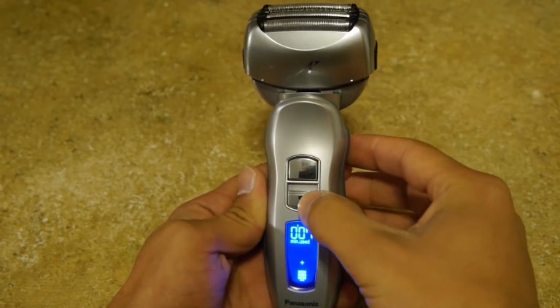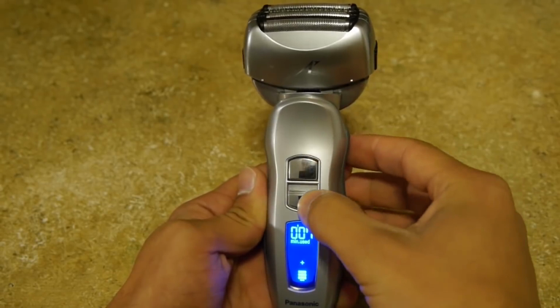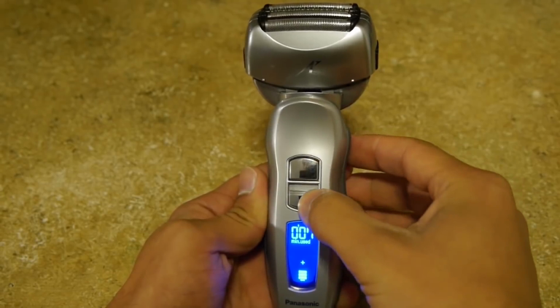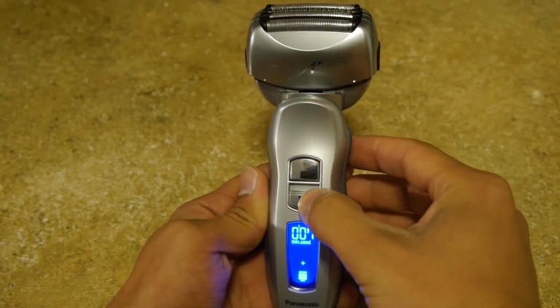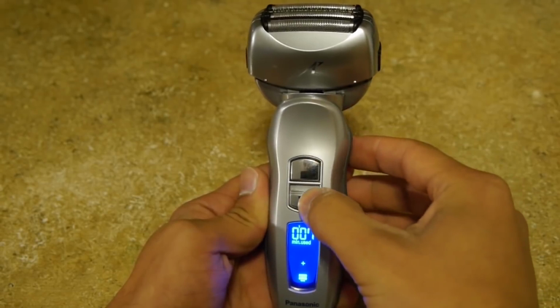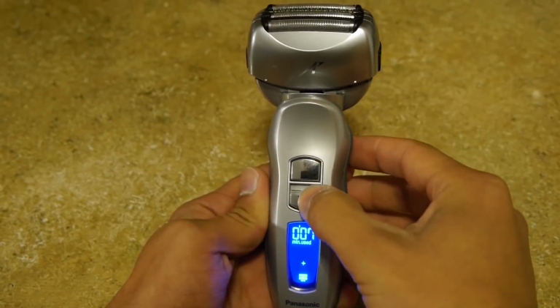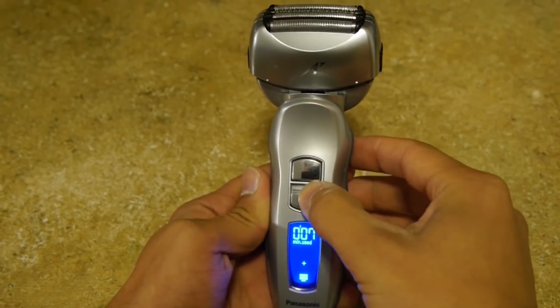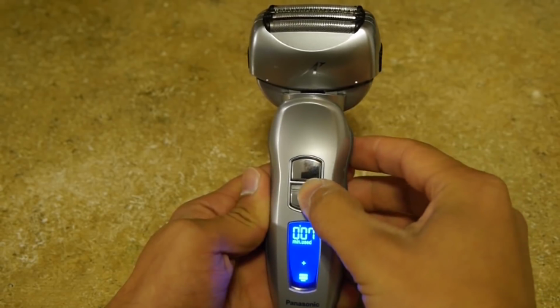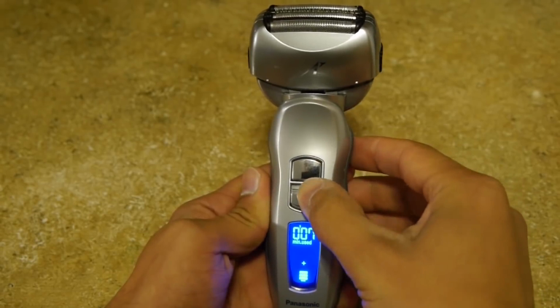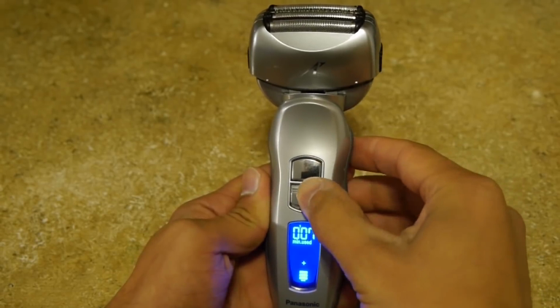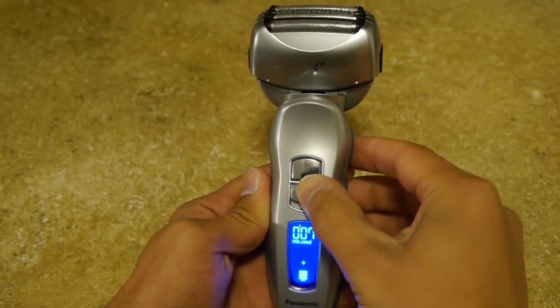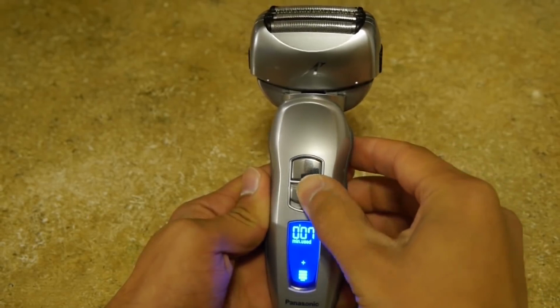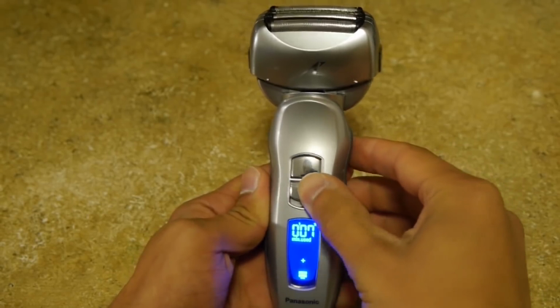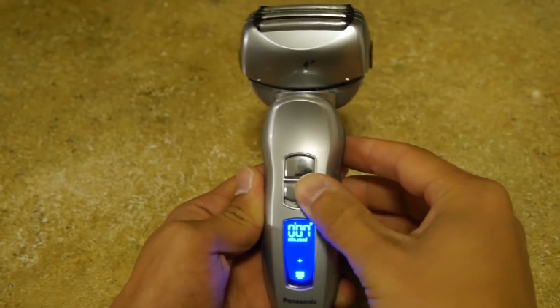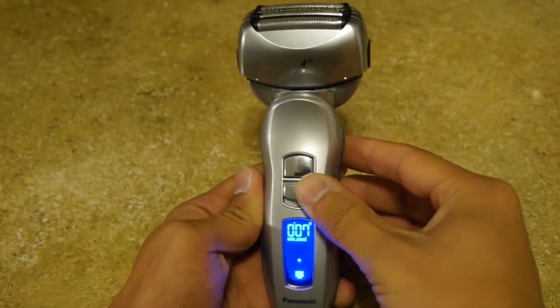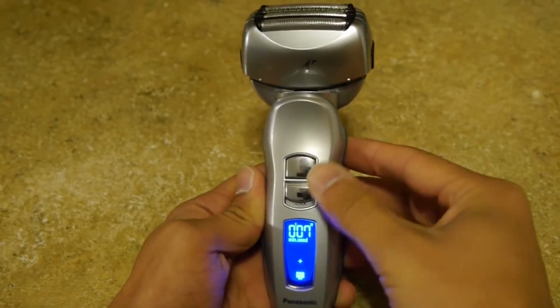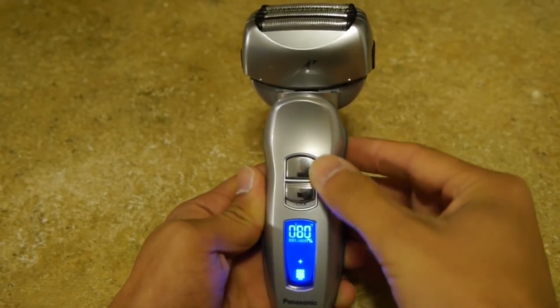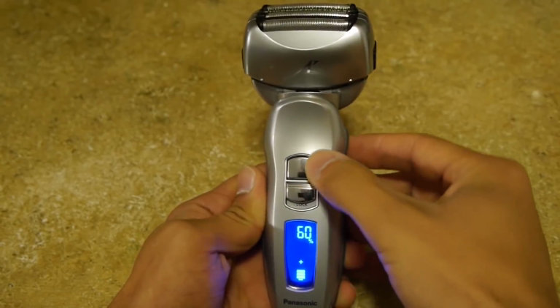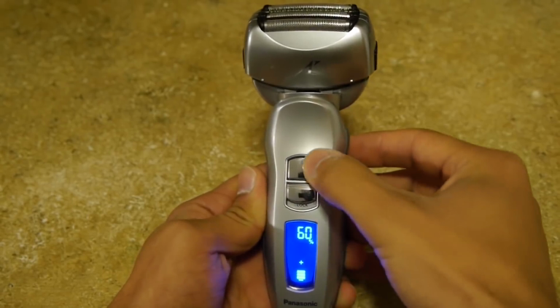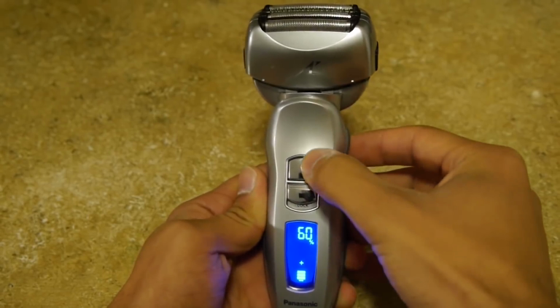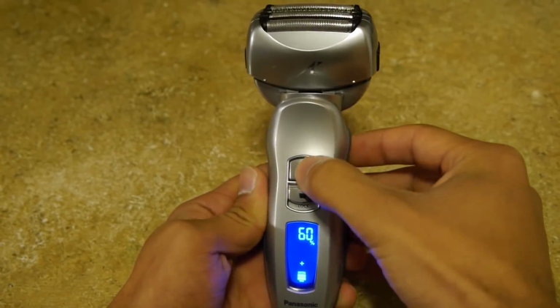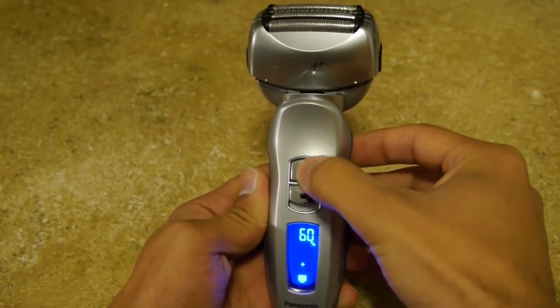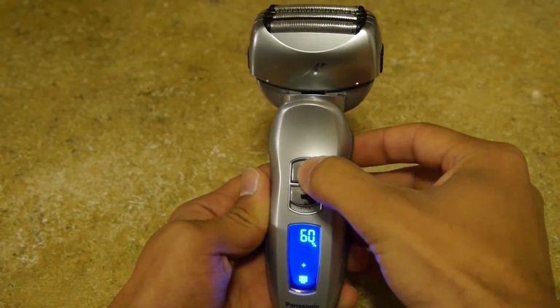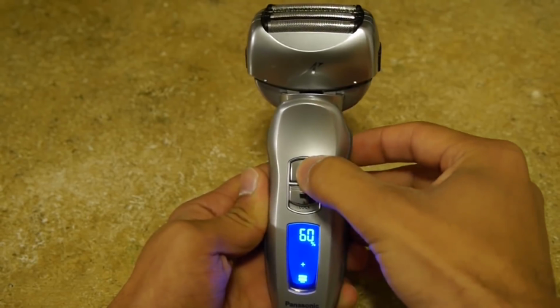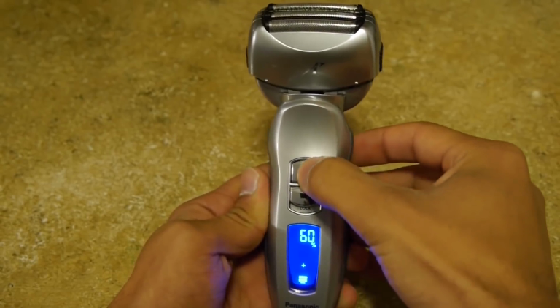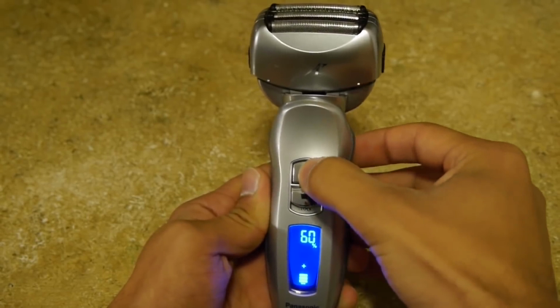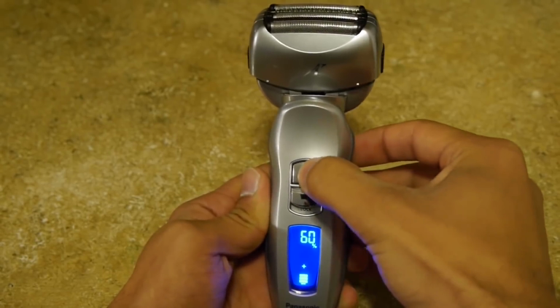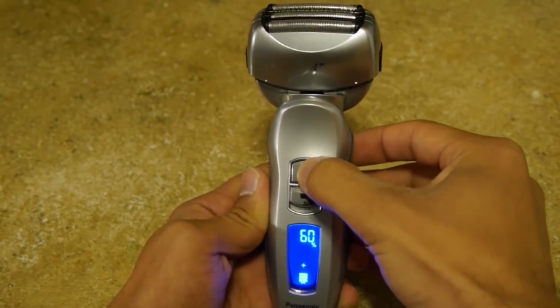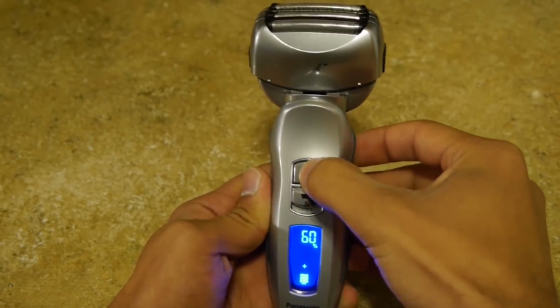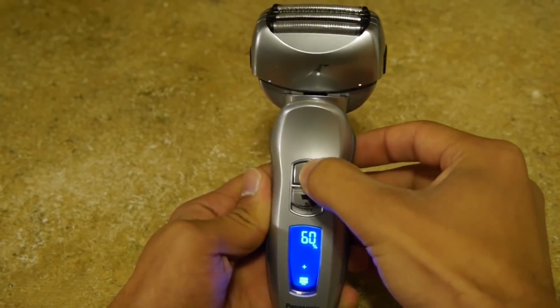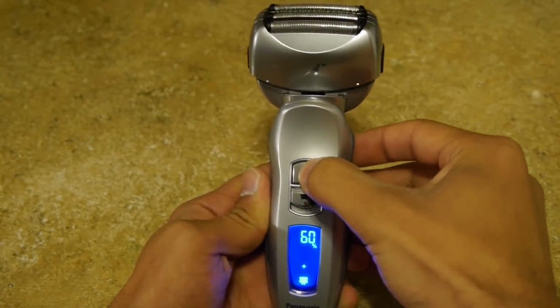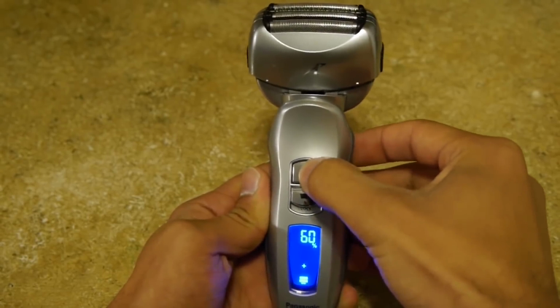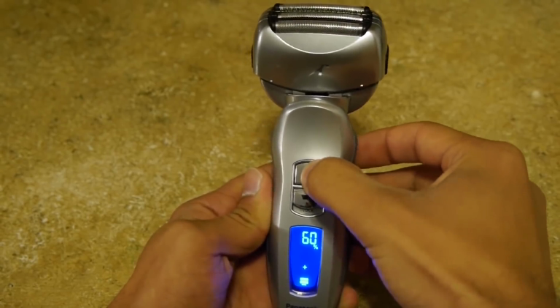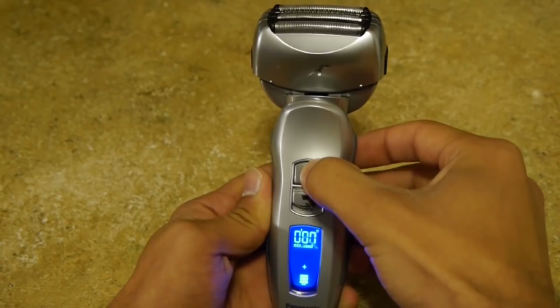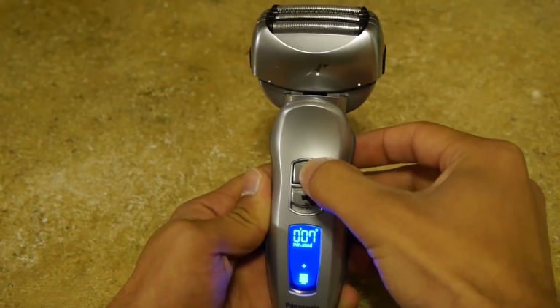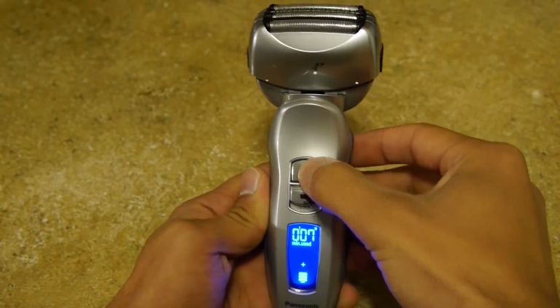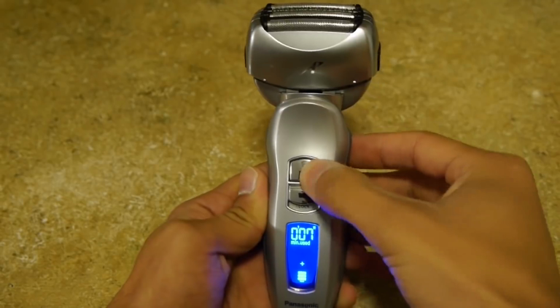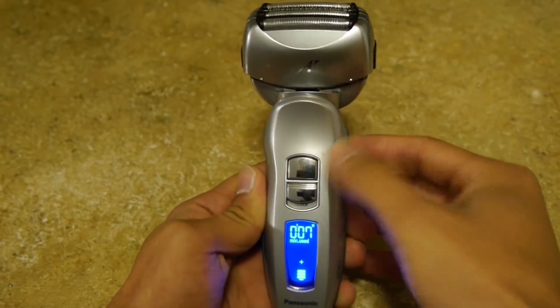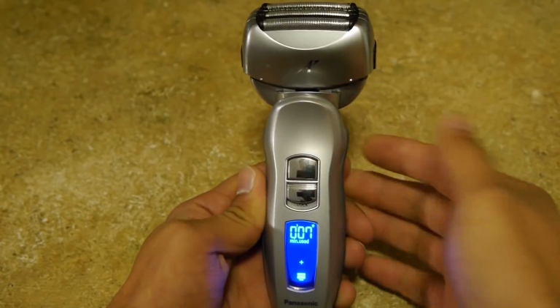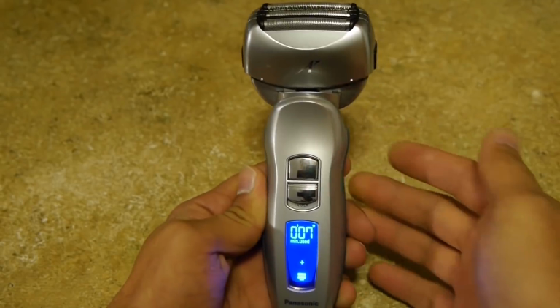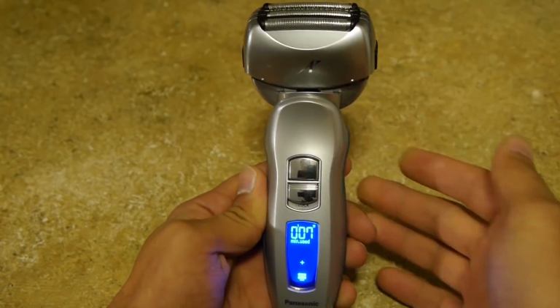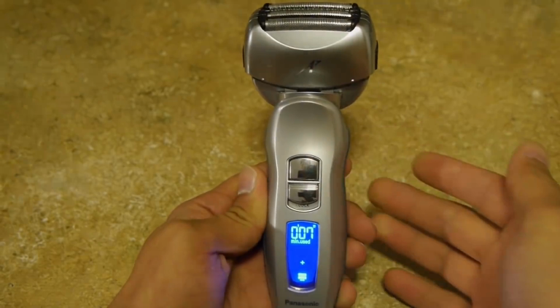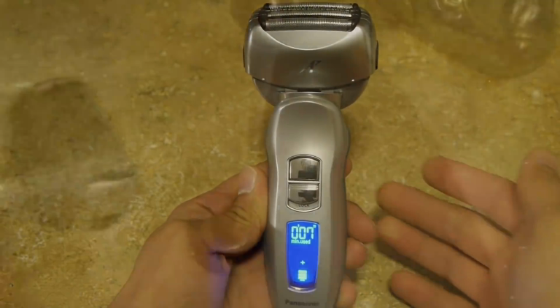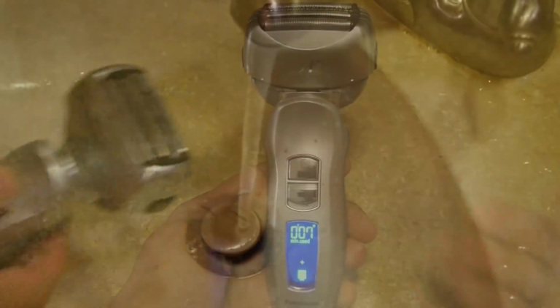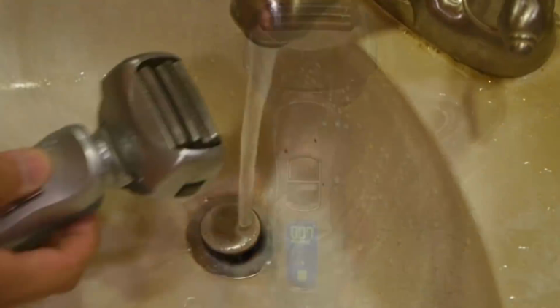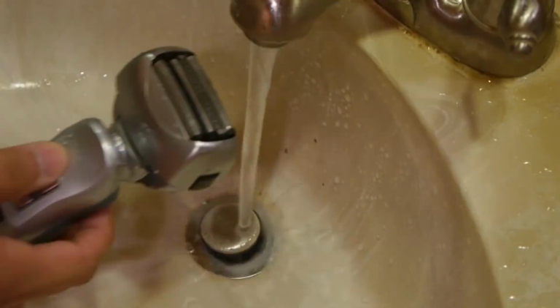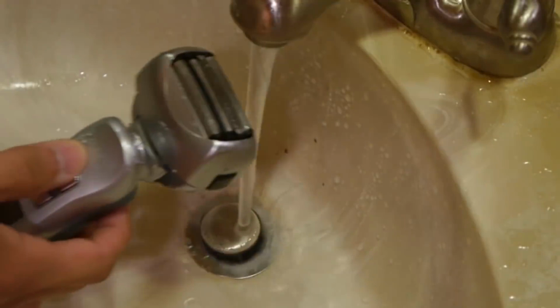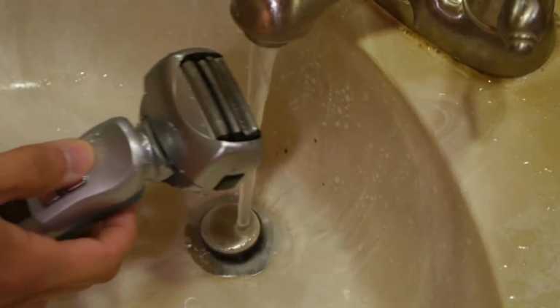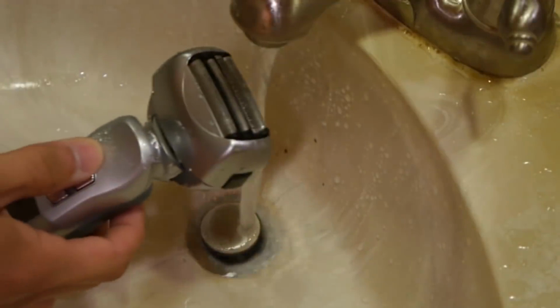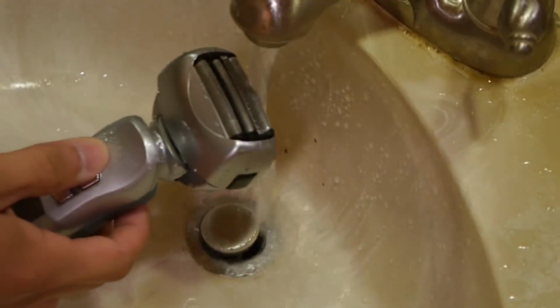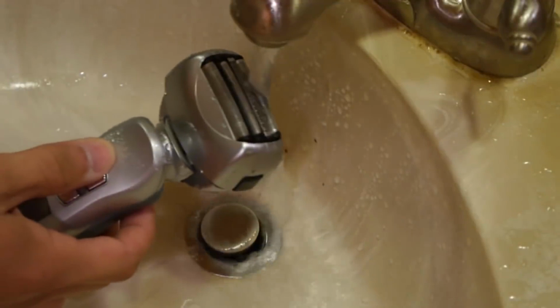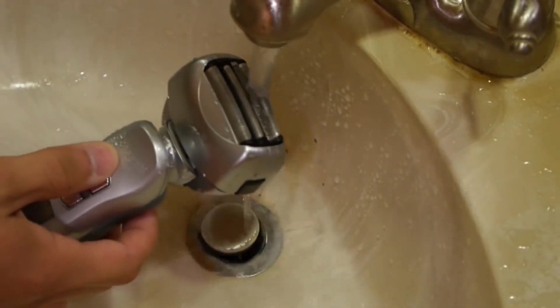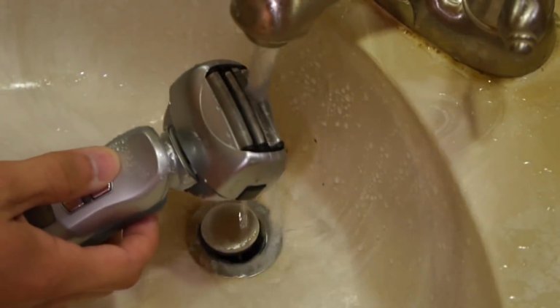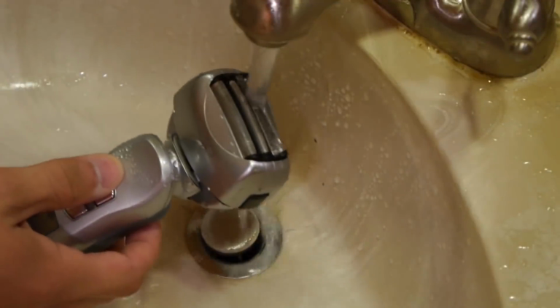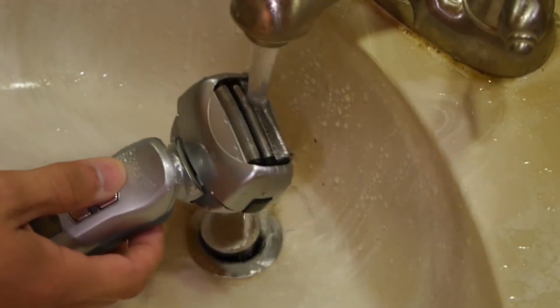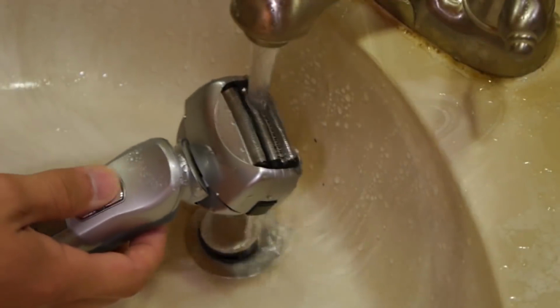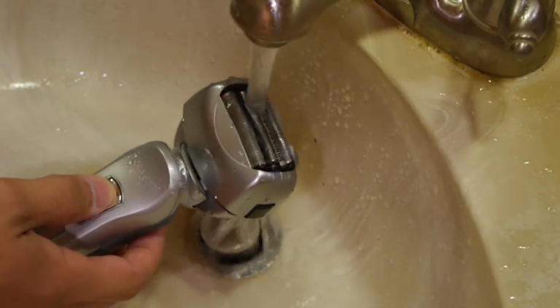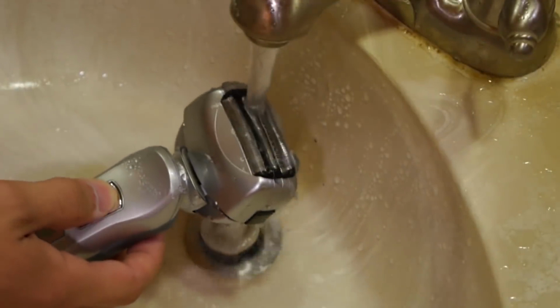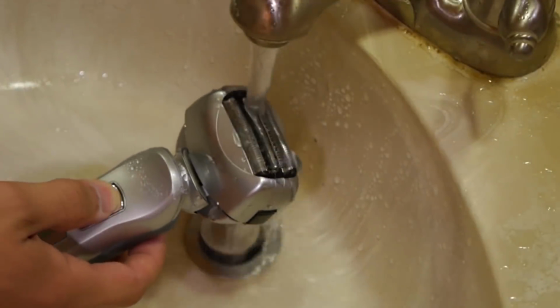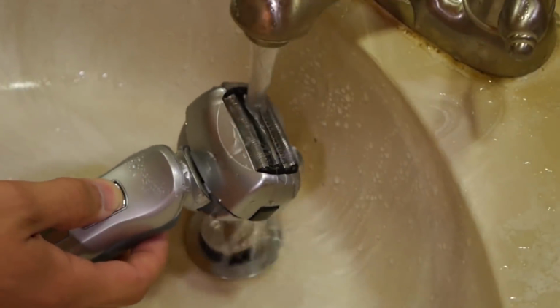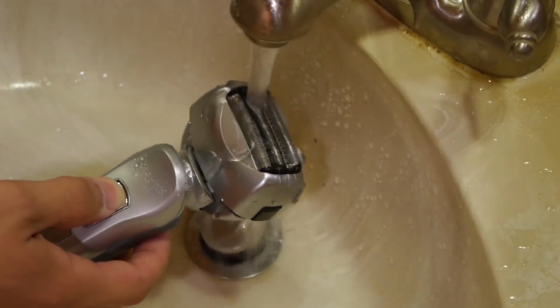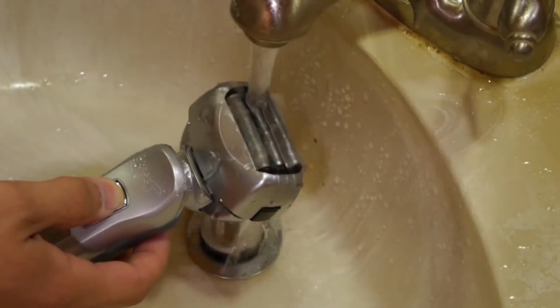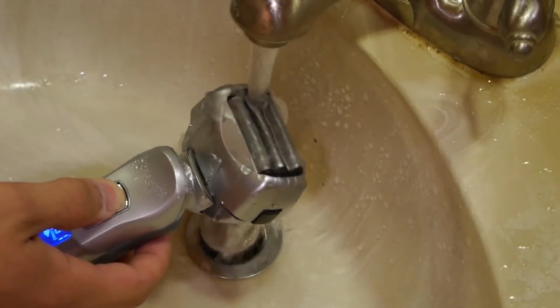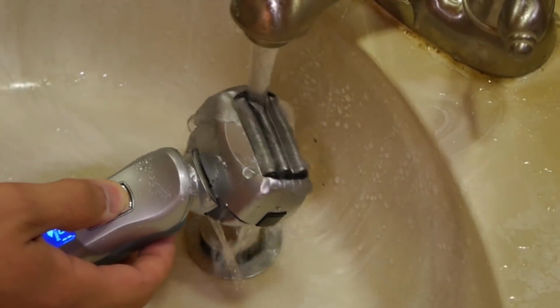It includes a precision trimmer, a corded option, and an LCD screen that lets you know when the battery is getting low and provides cleaning reminders.